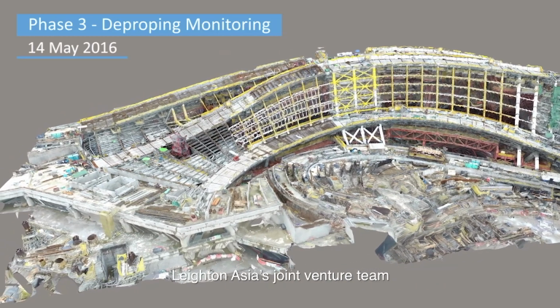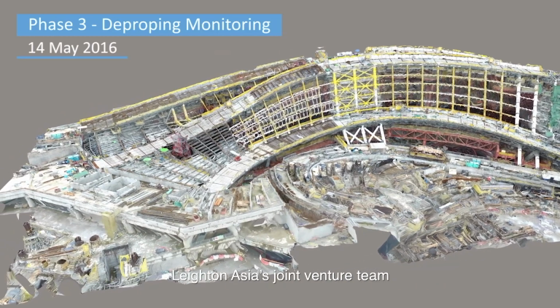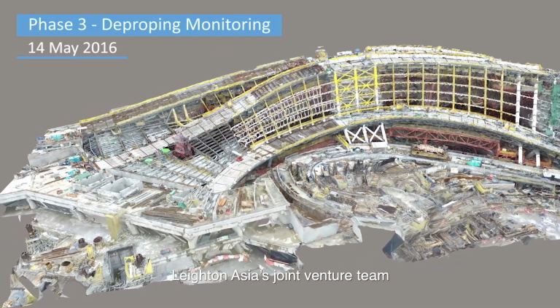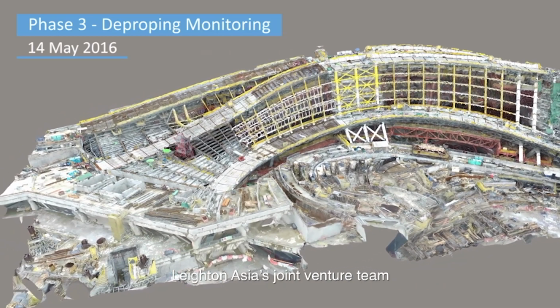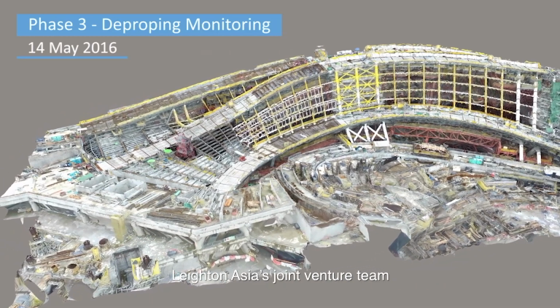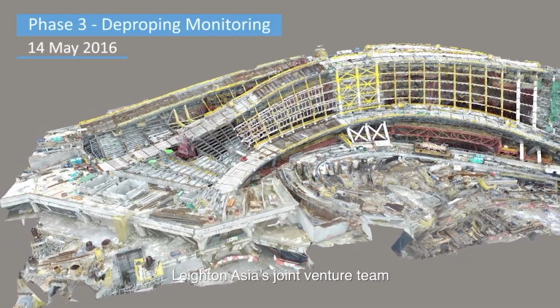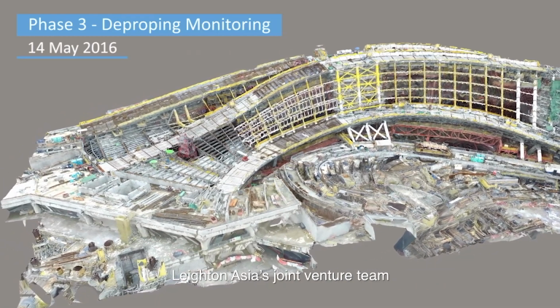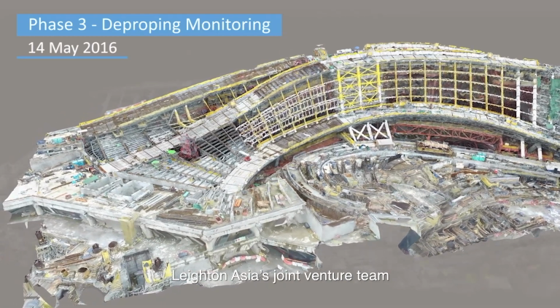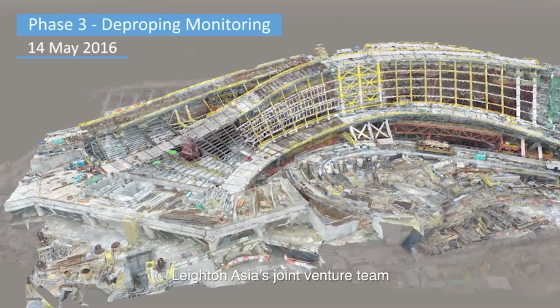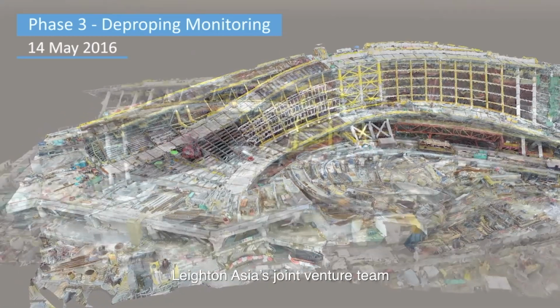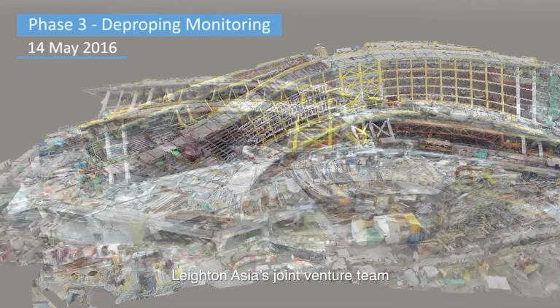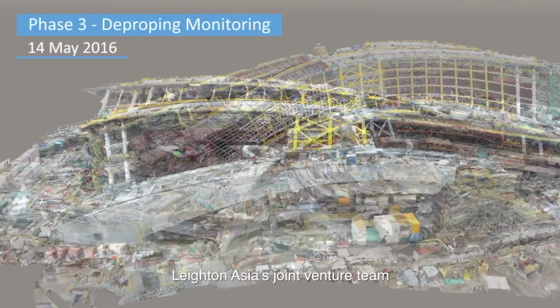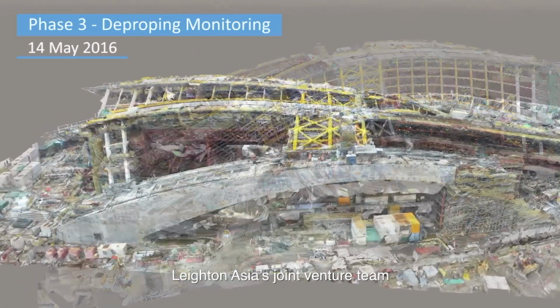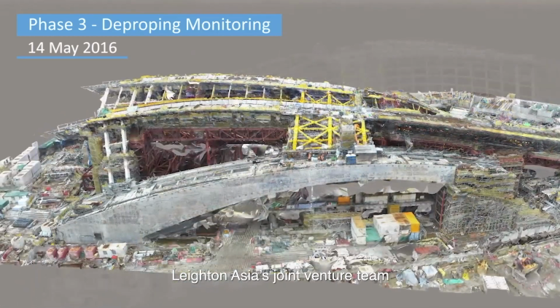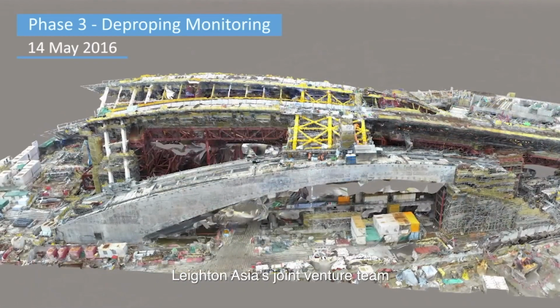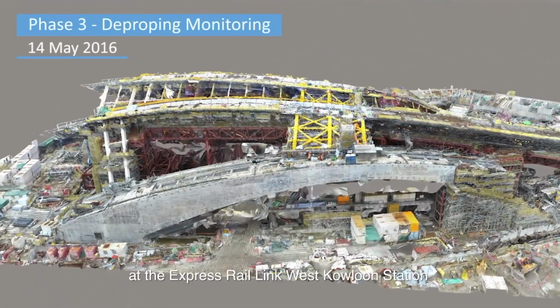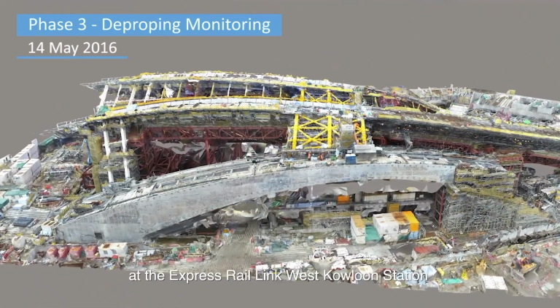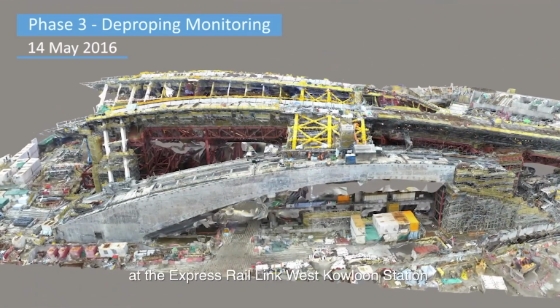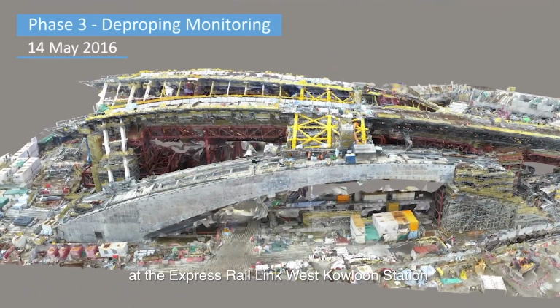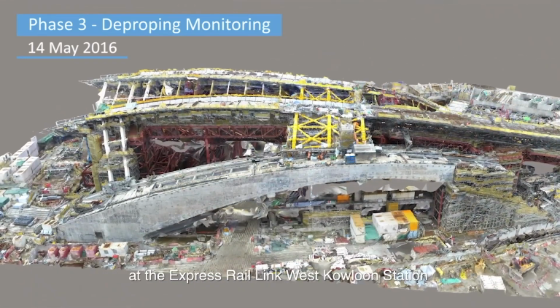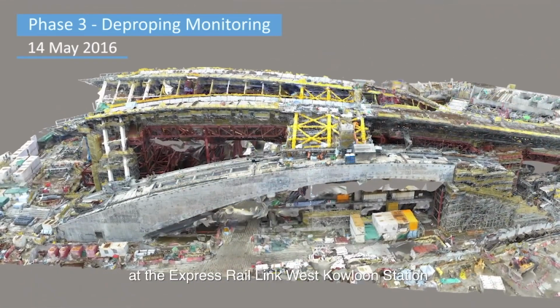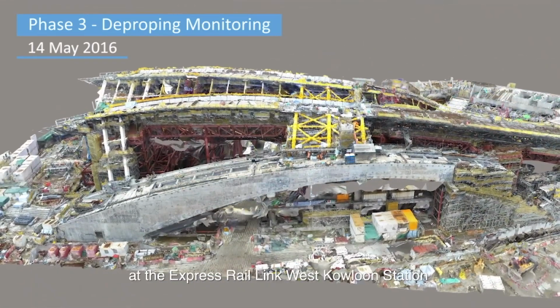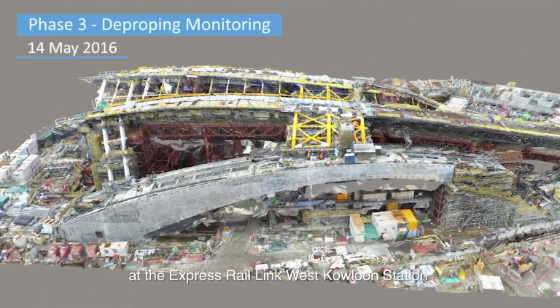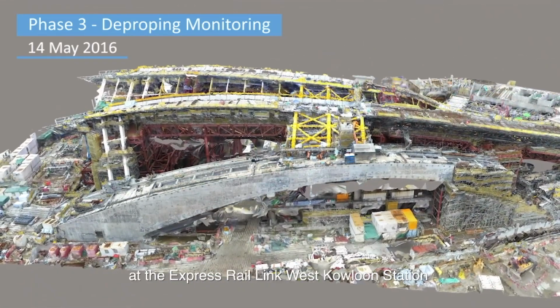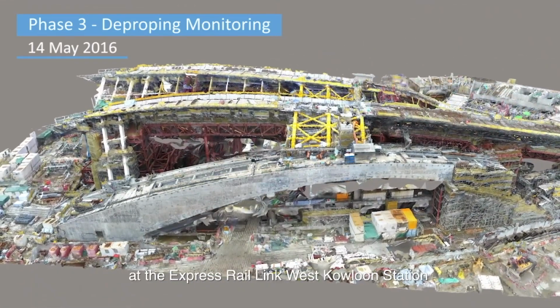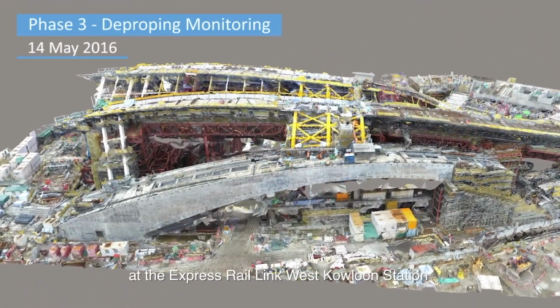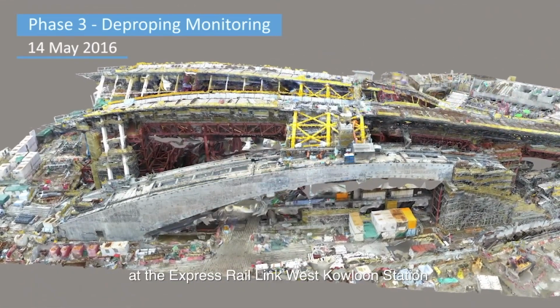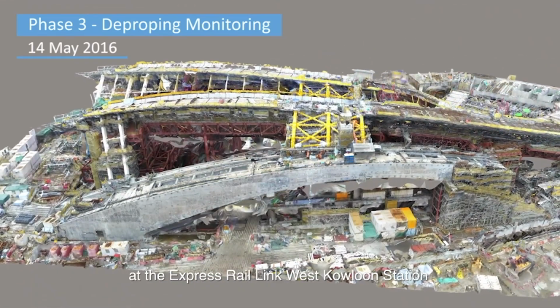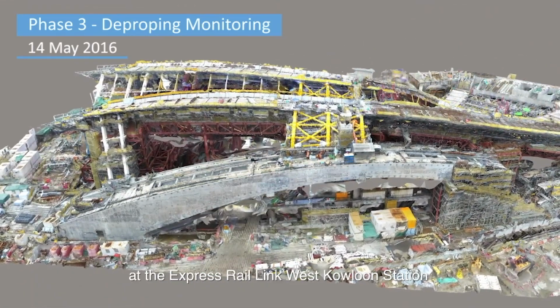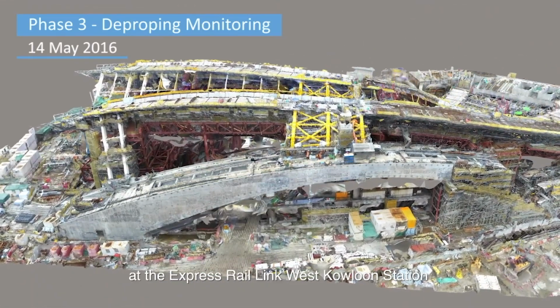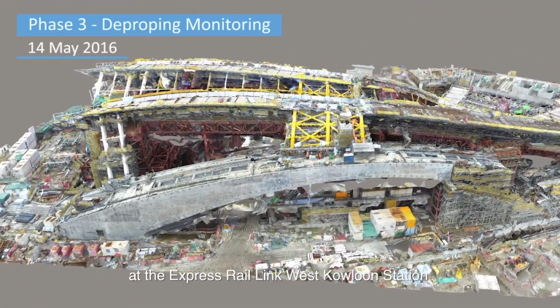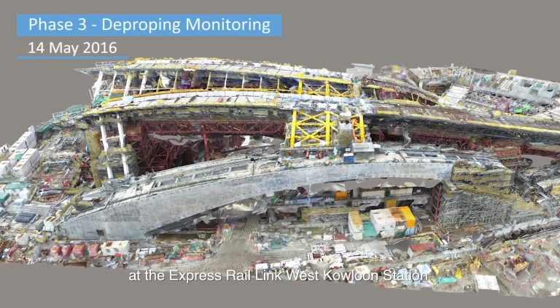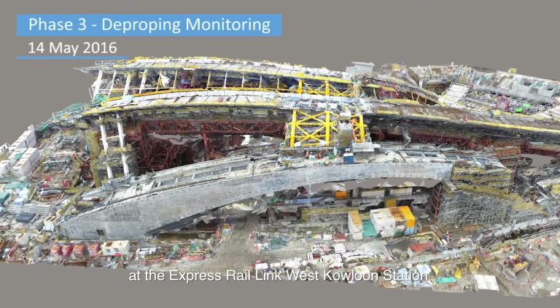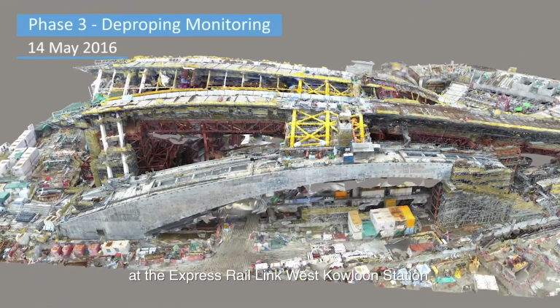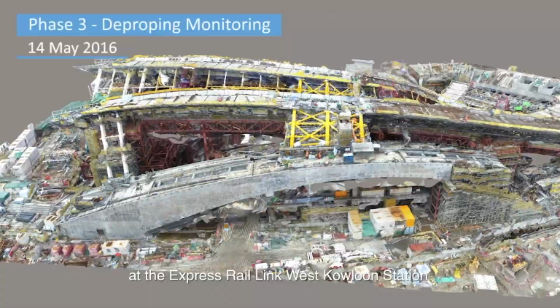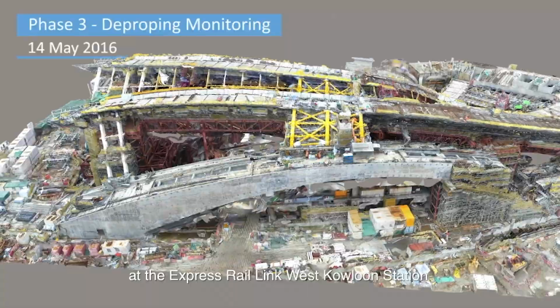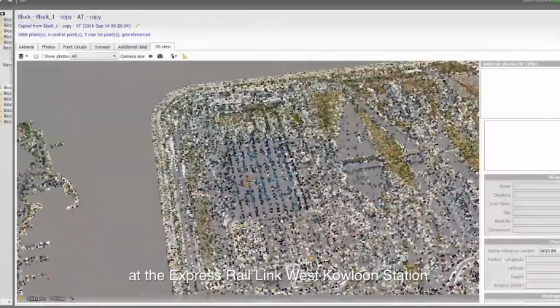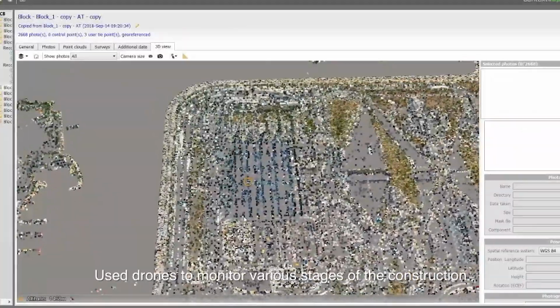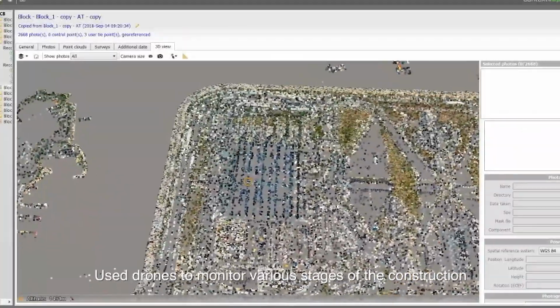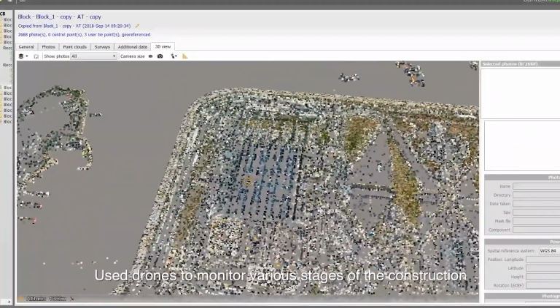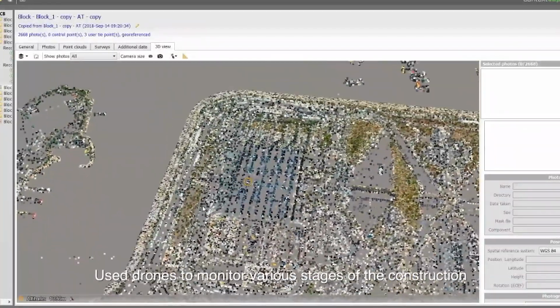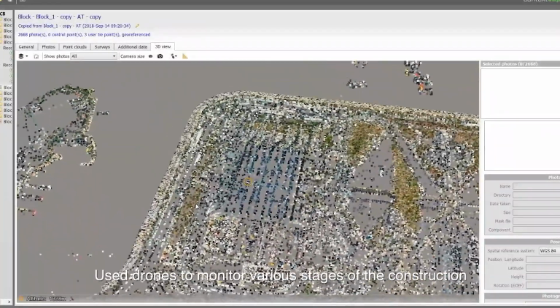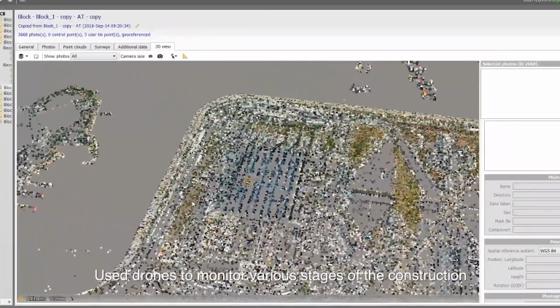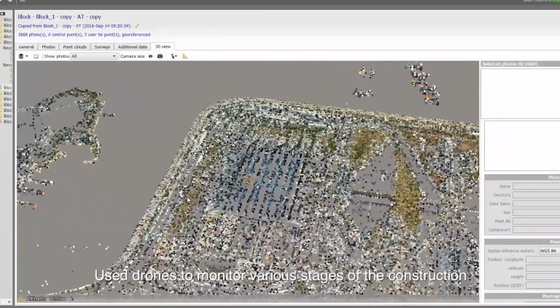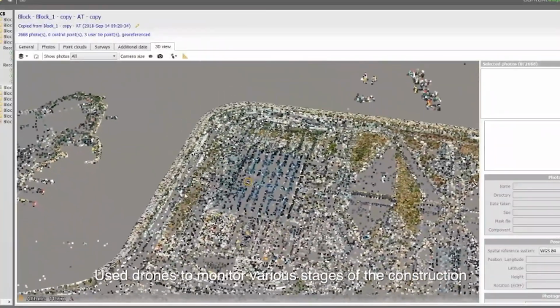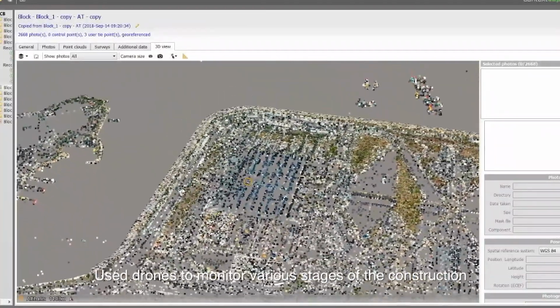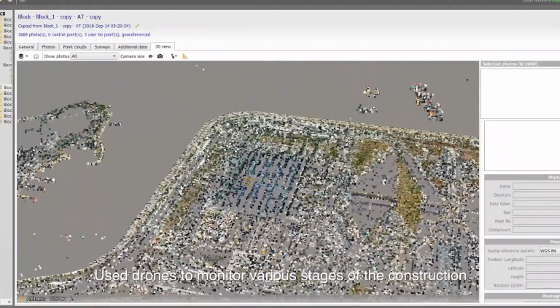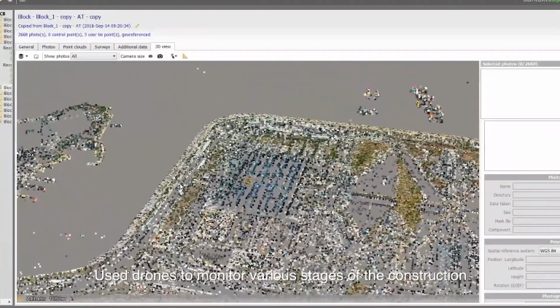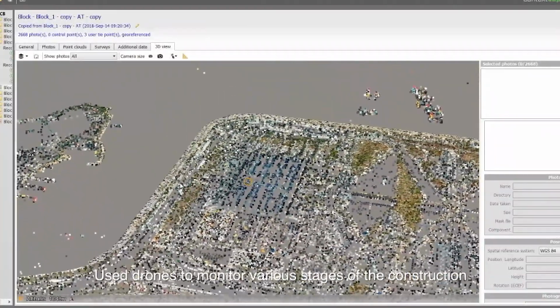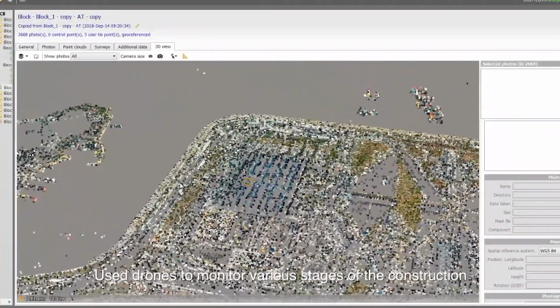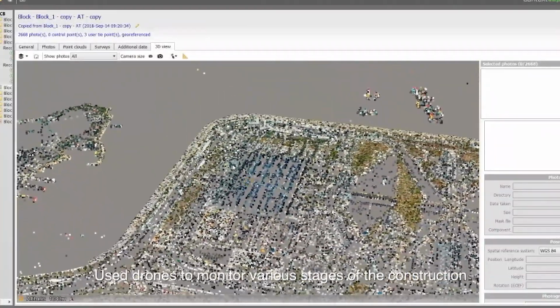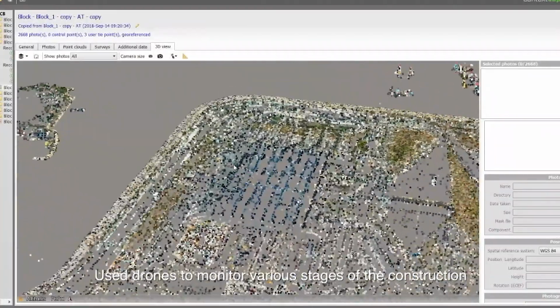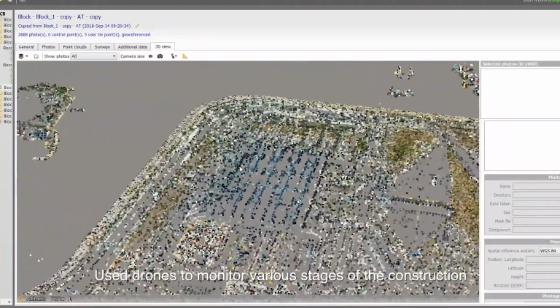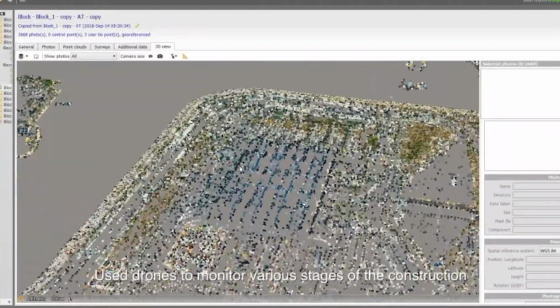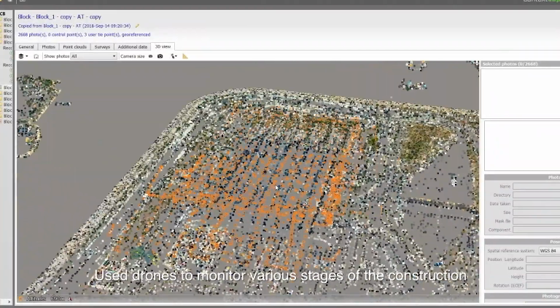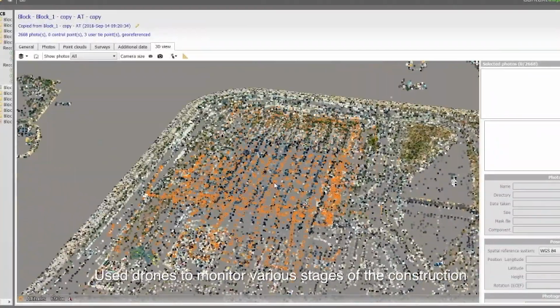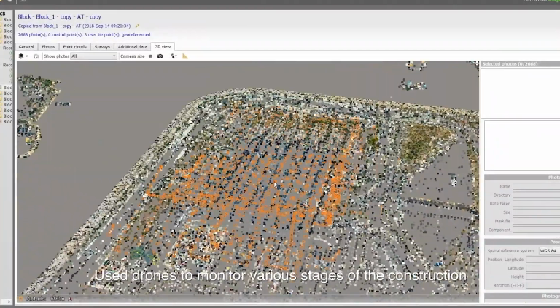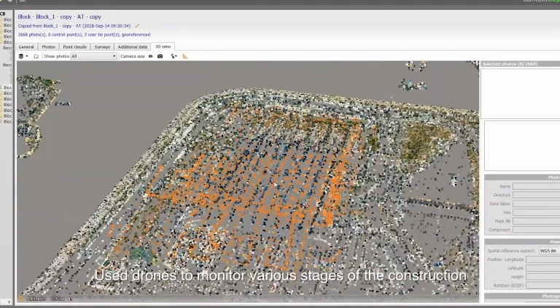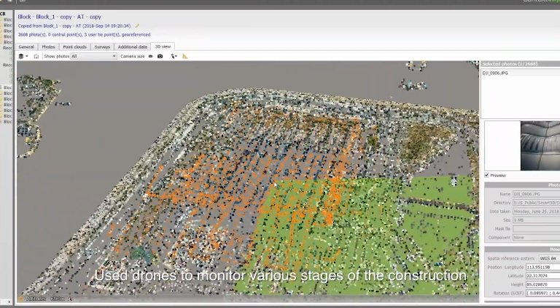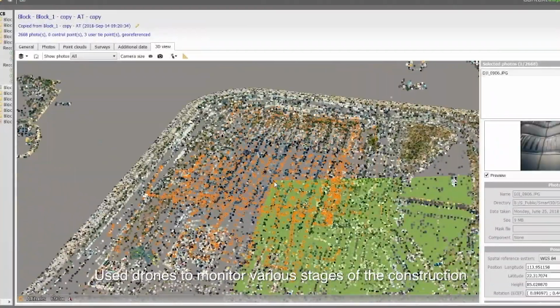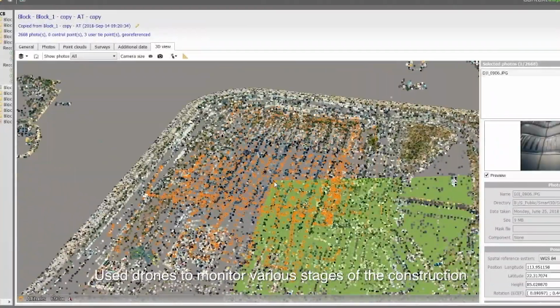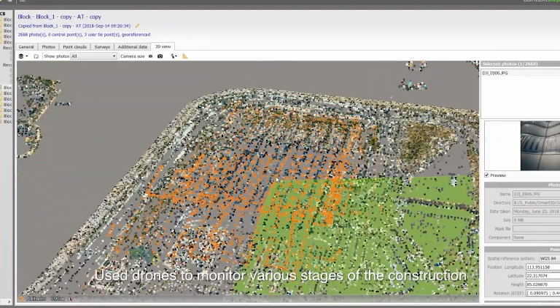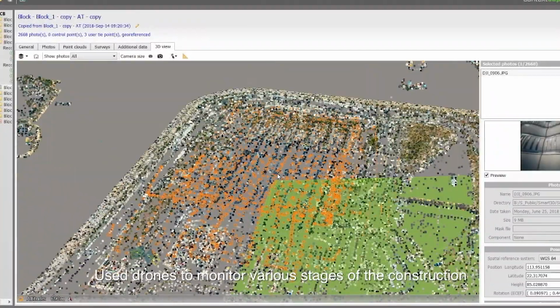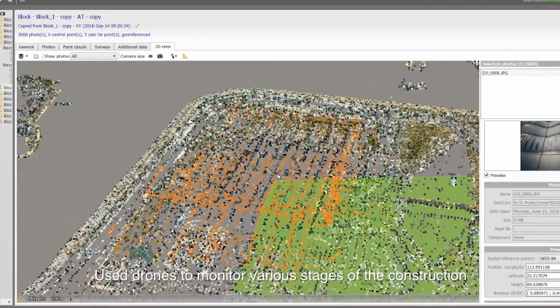Leighton Asia's joint venture team at the Express Rail Link West Kowloon Station used drones to monitor various stages of the construction.